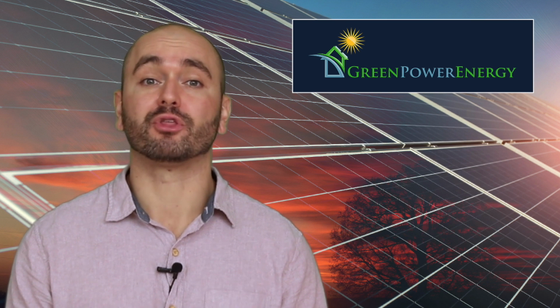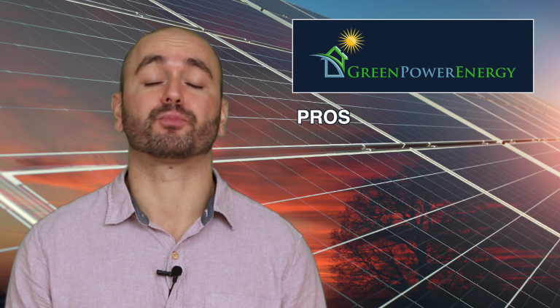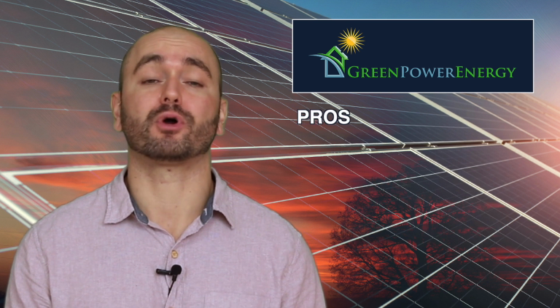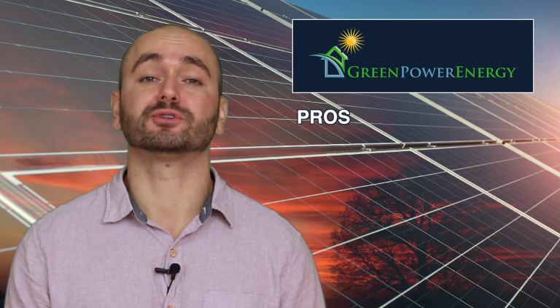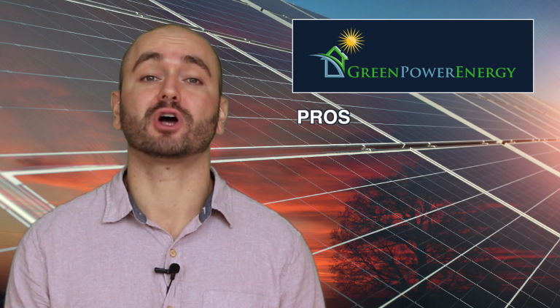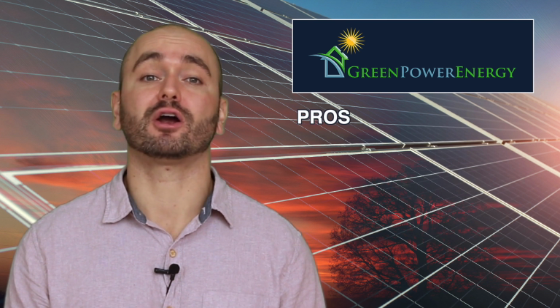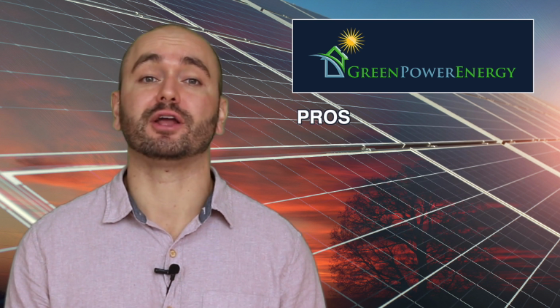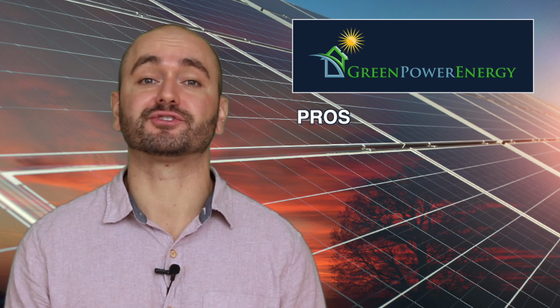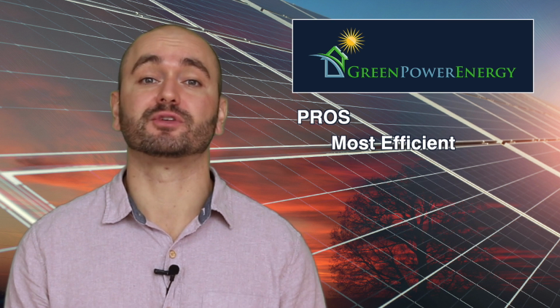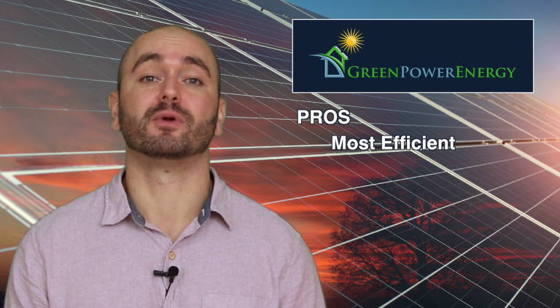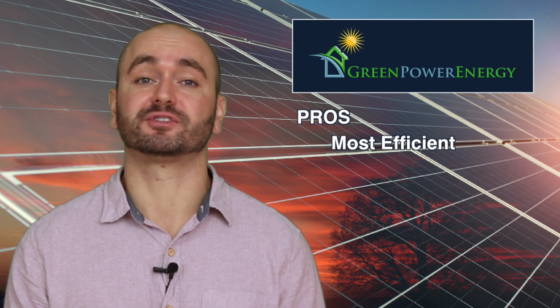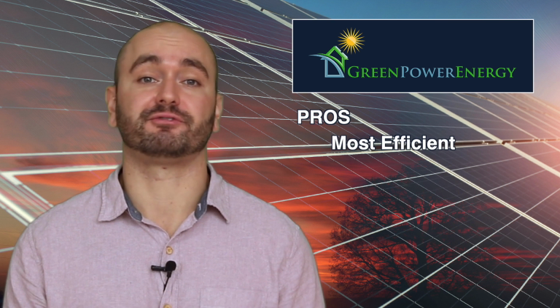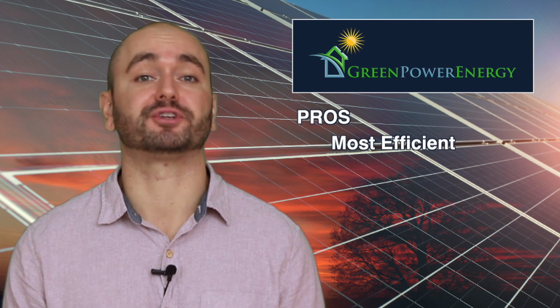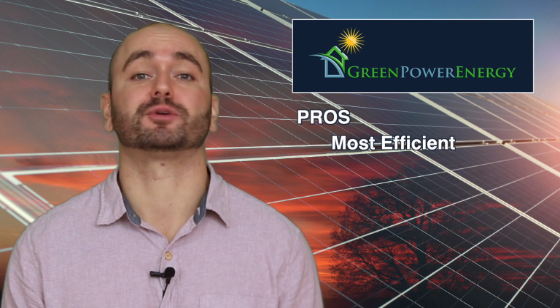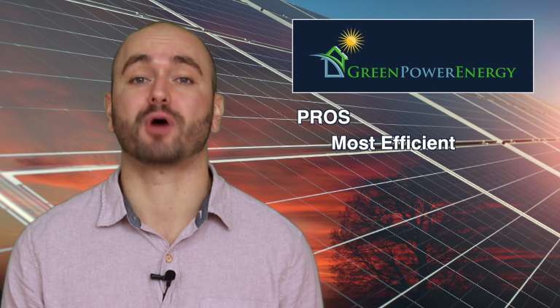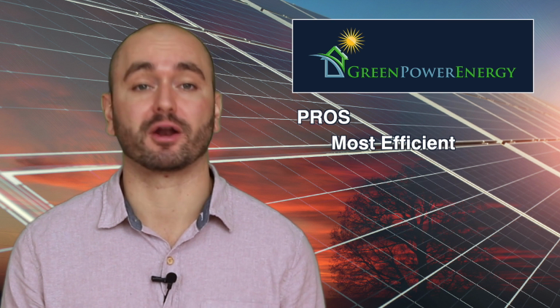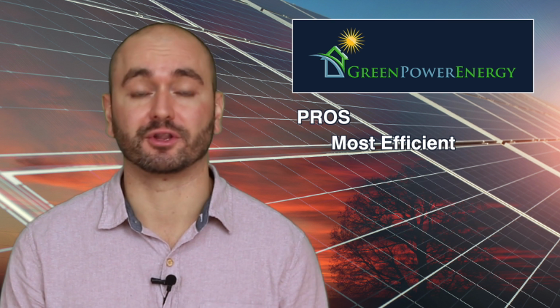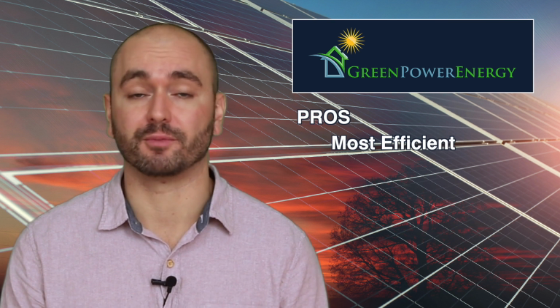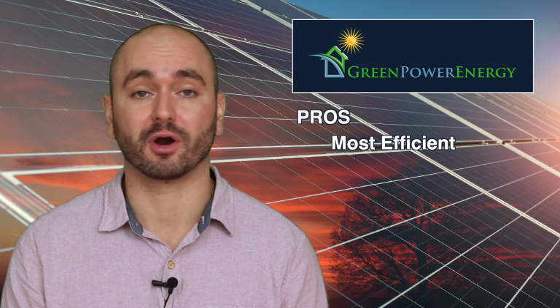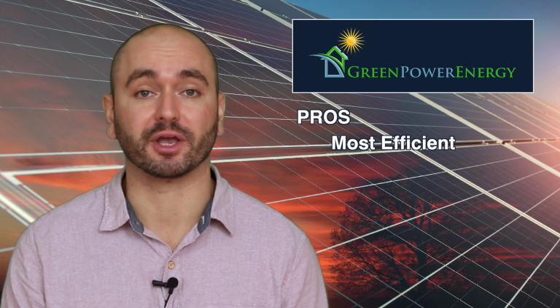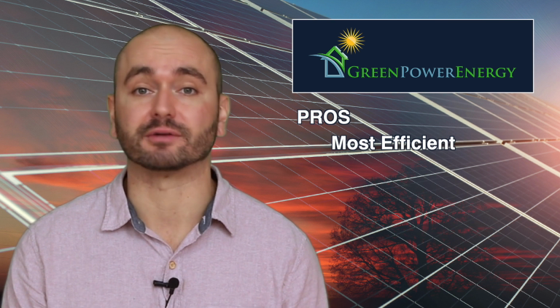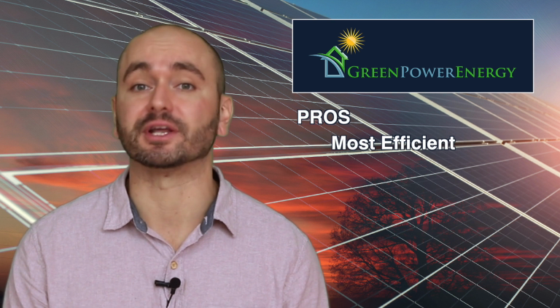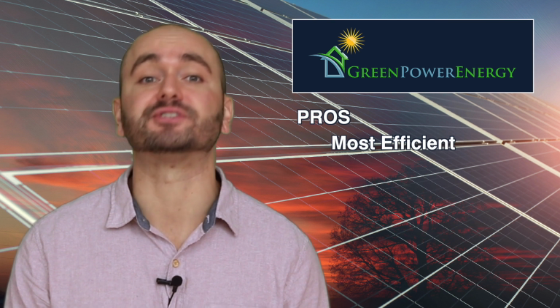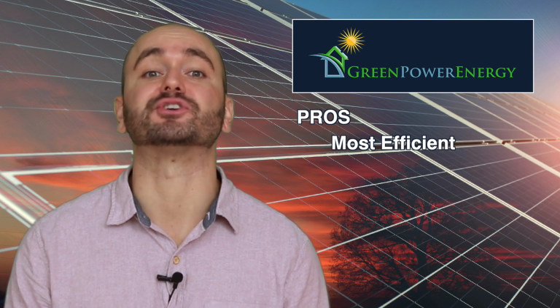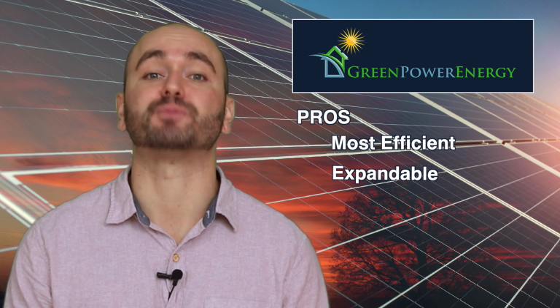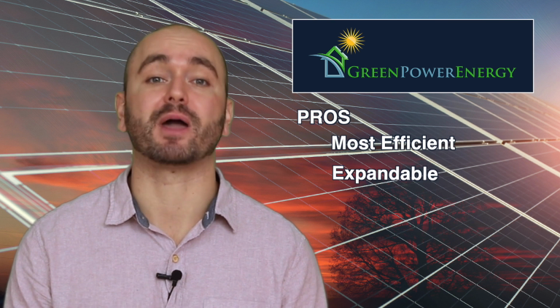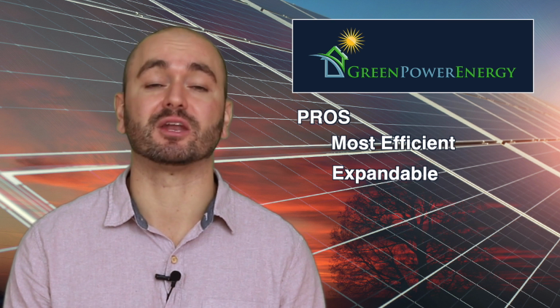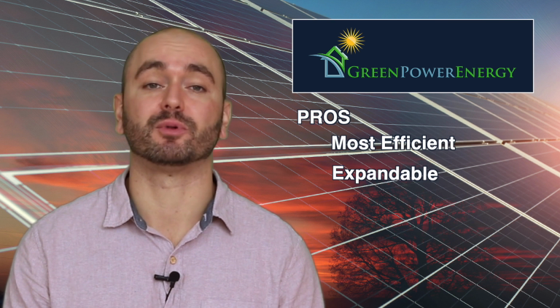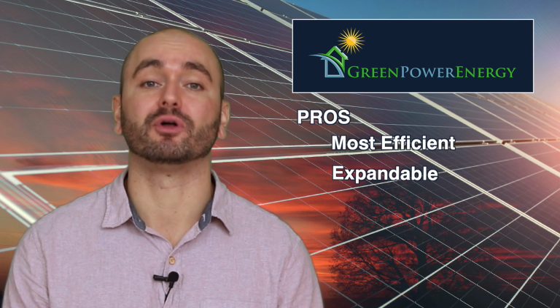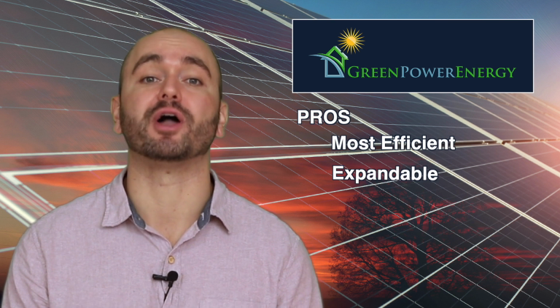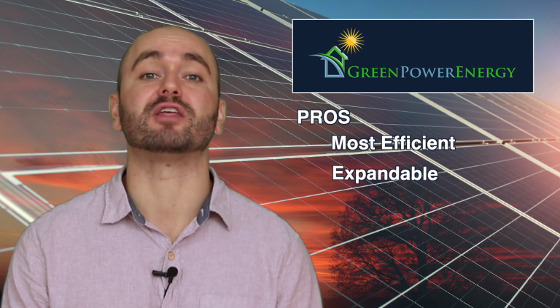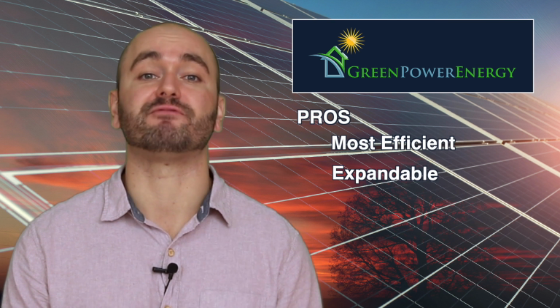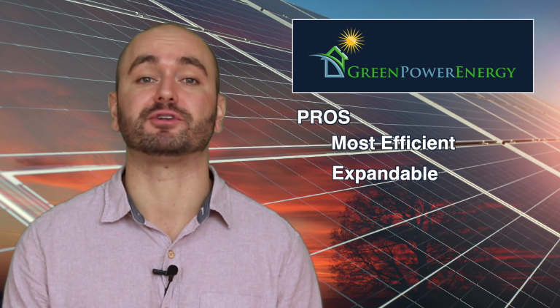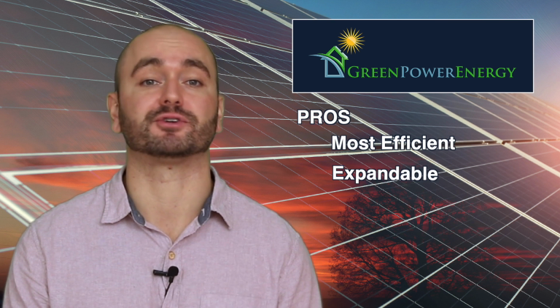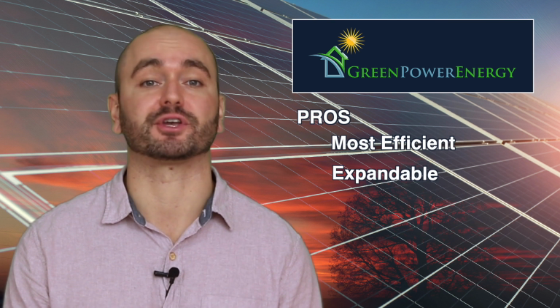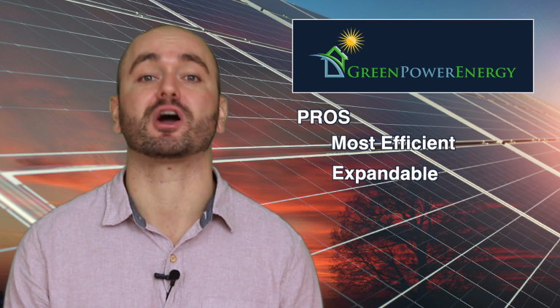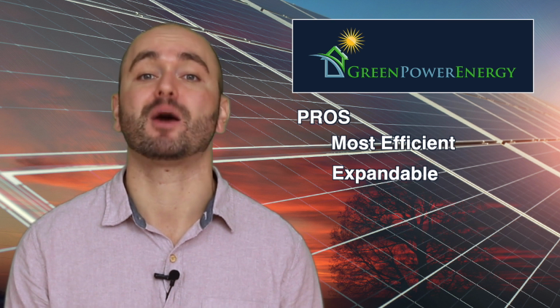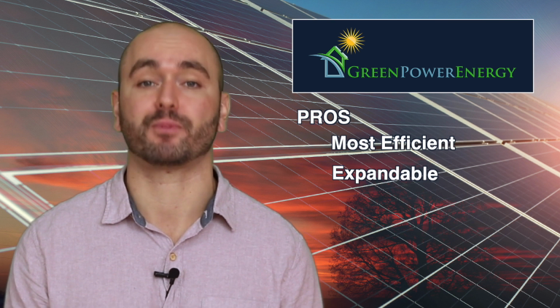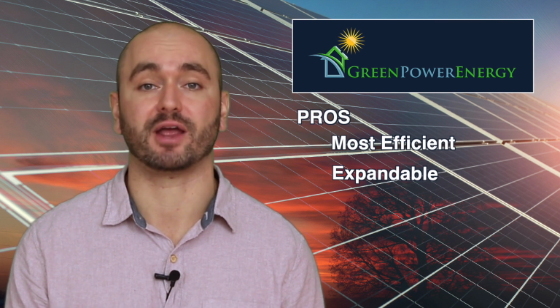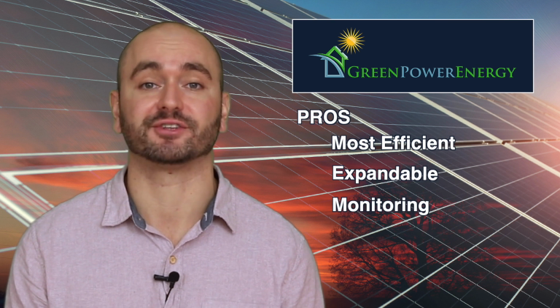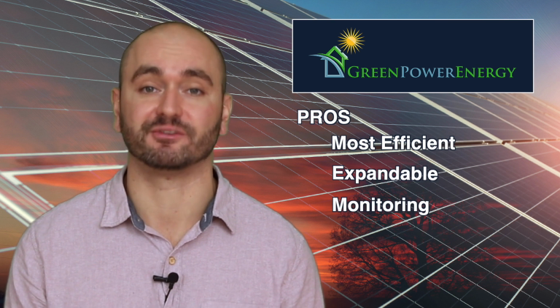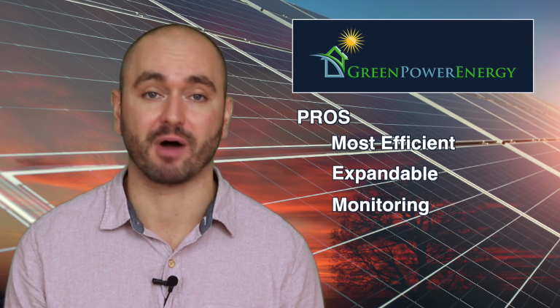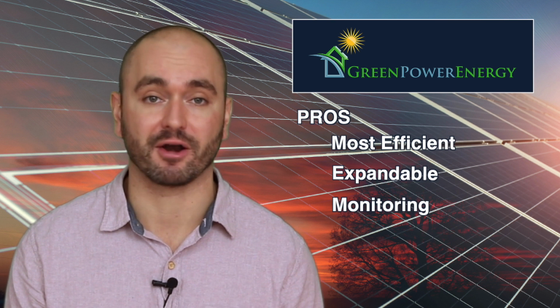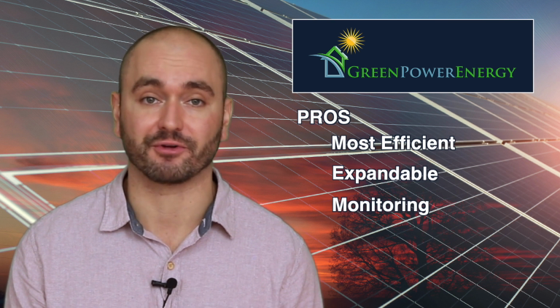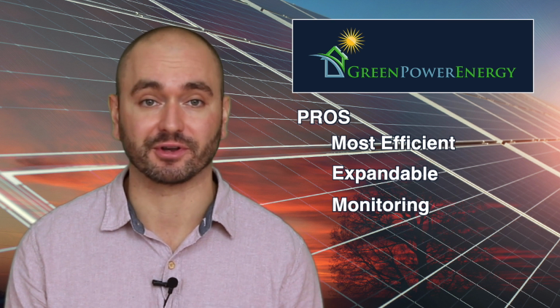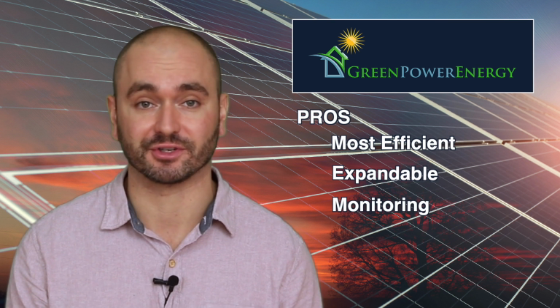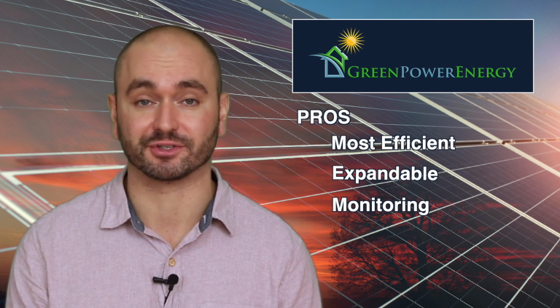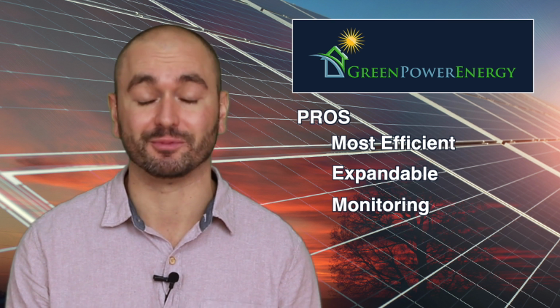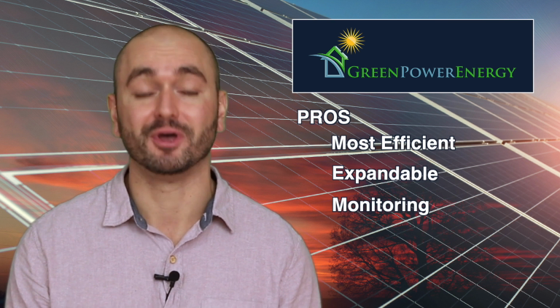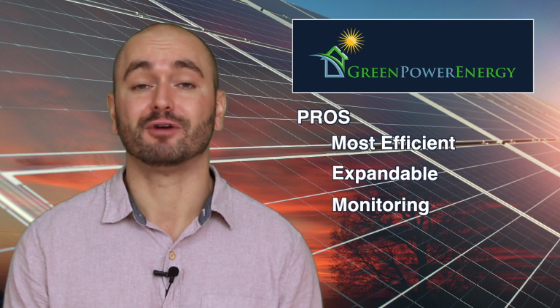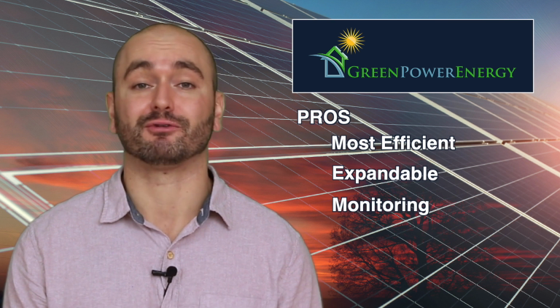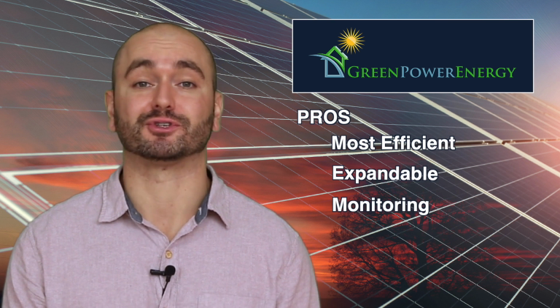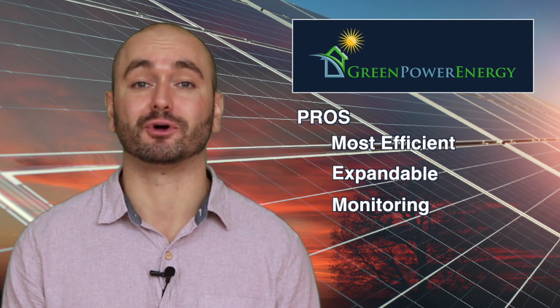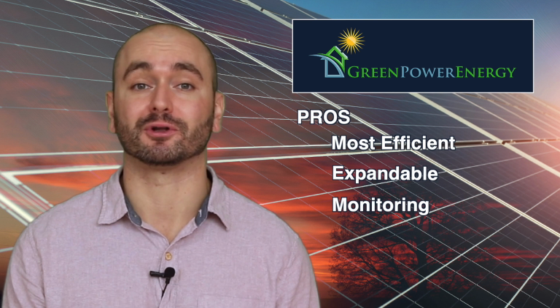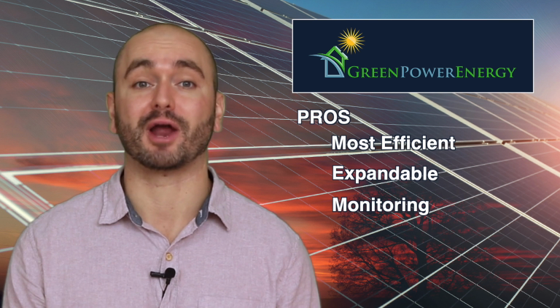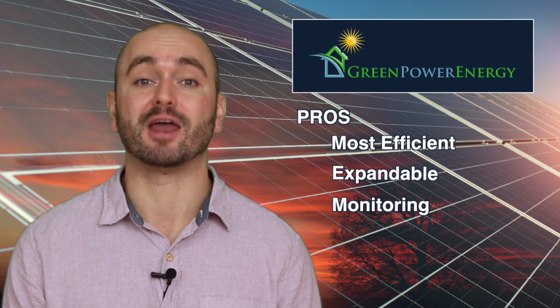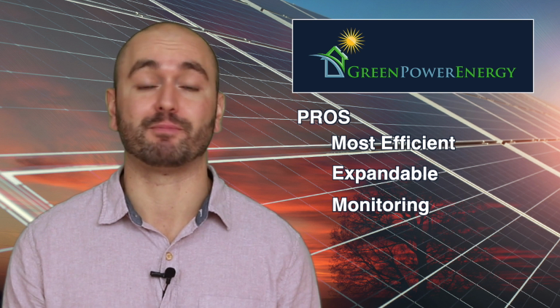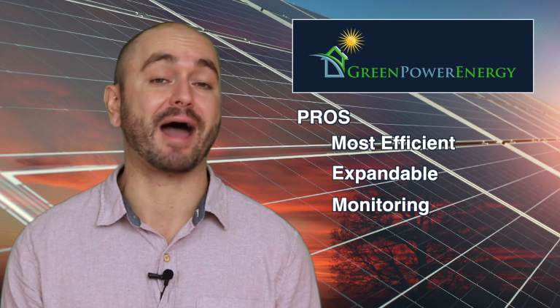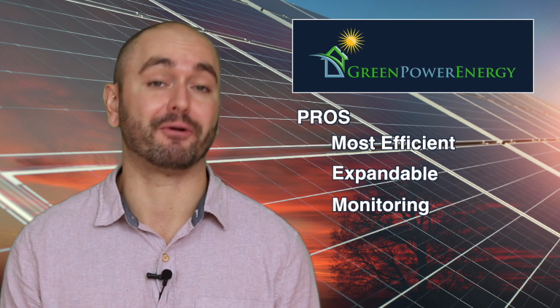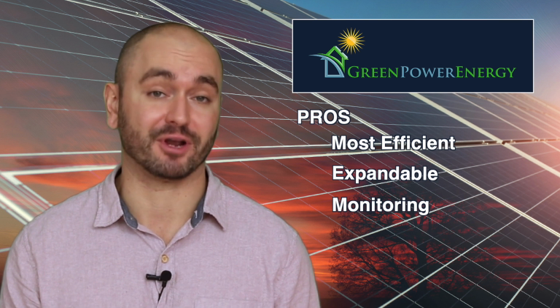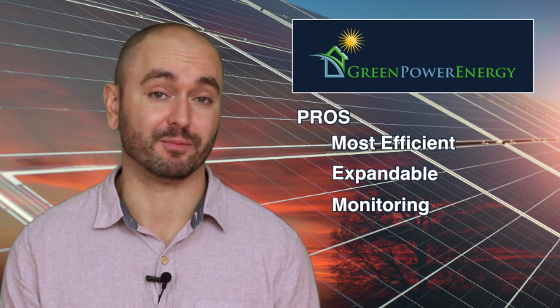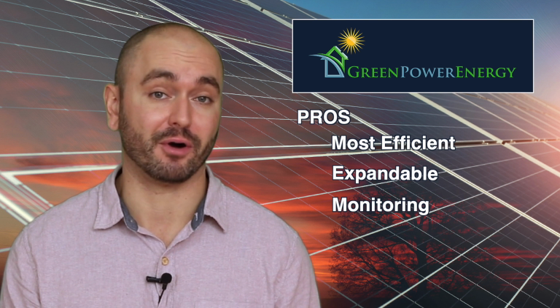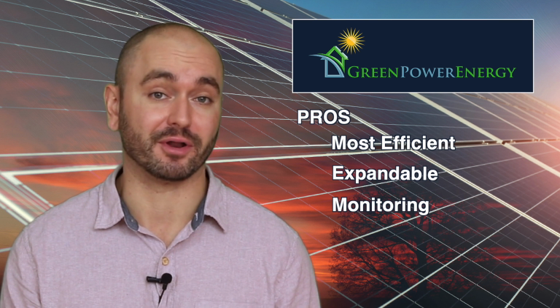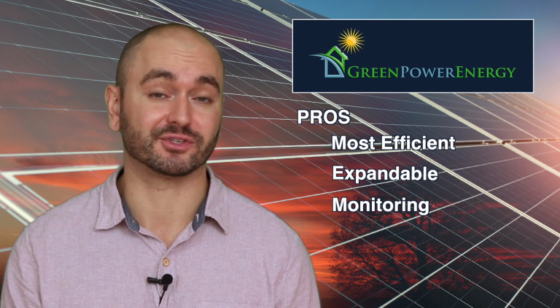The pros are it's the most efficient product on the market, it's expandable, and it features a comprehensive monitoring system for solar and battery components.